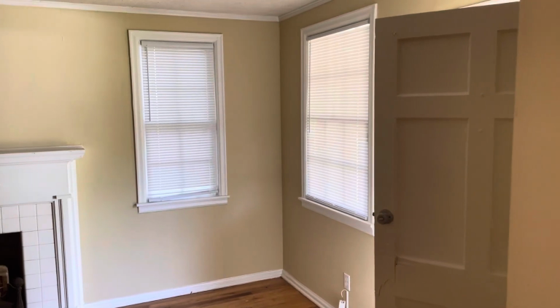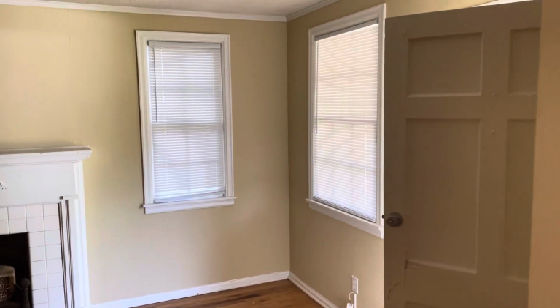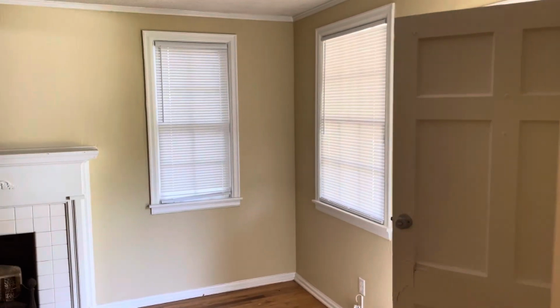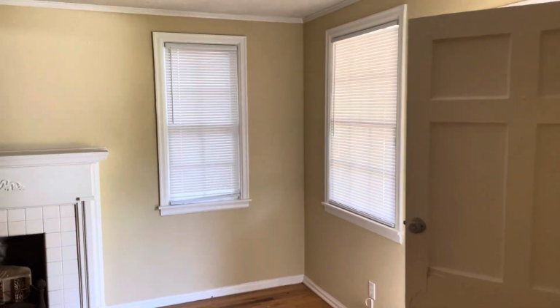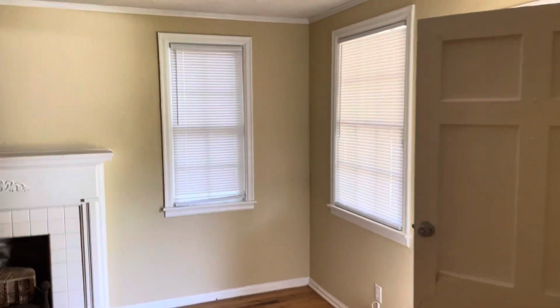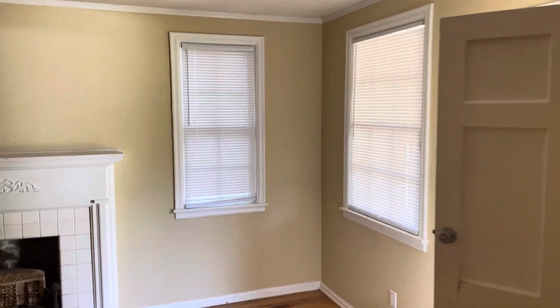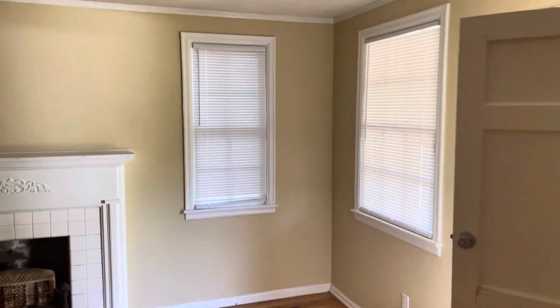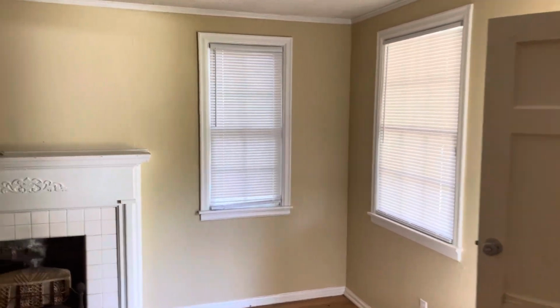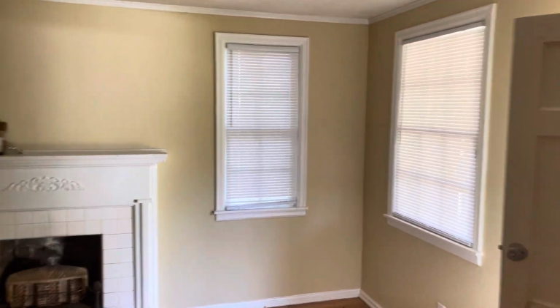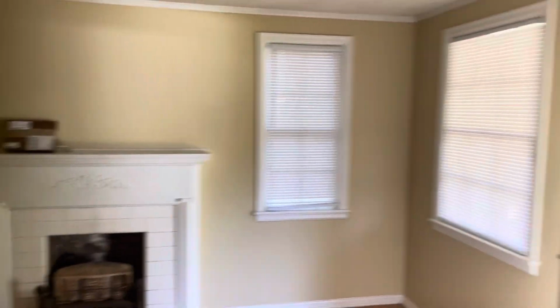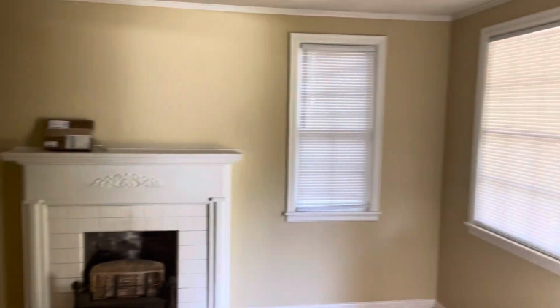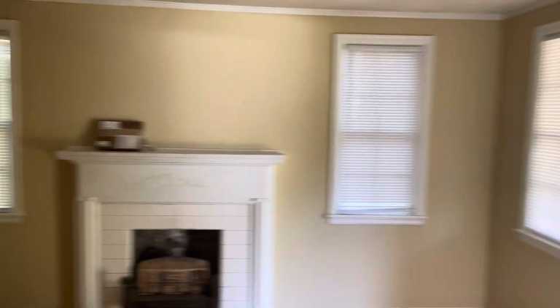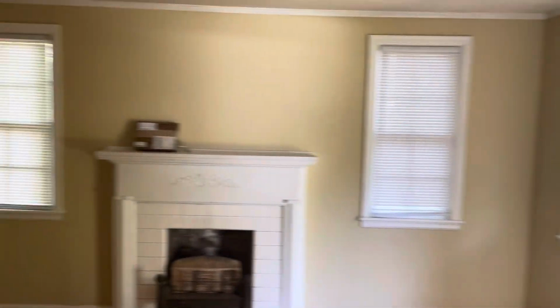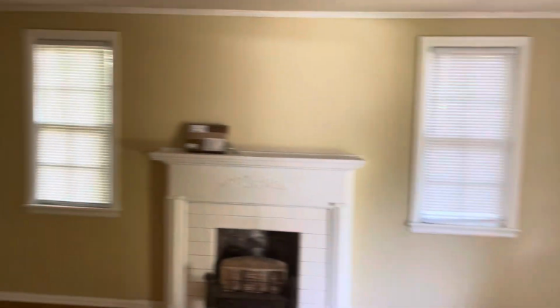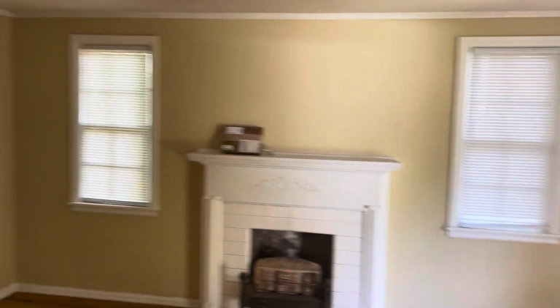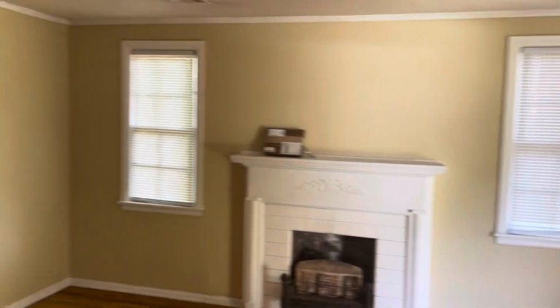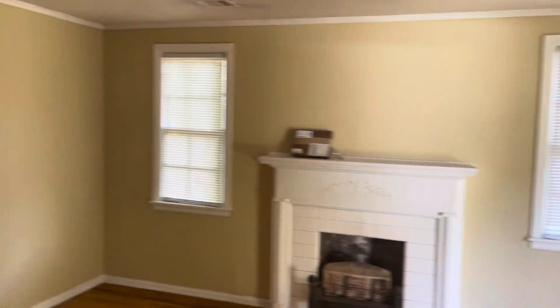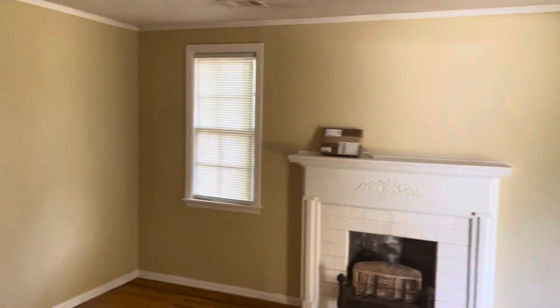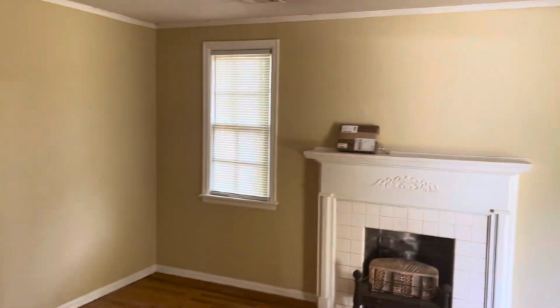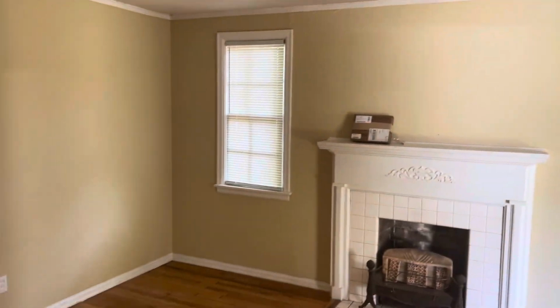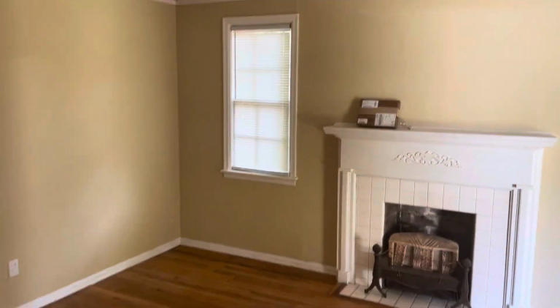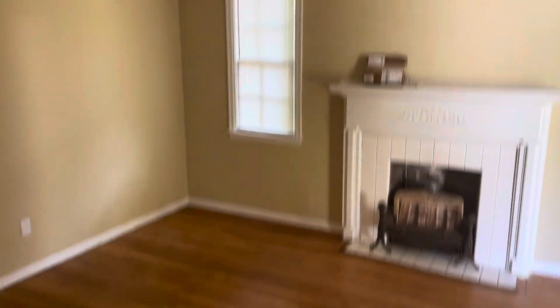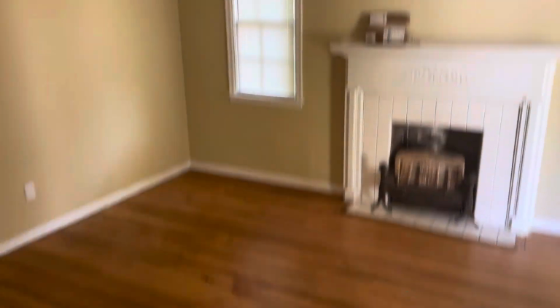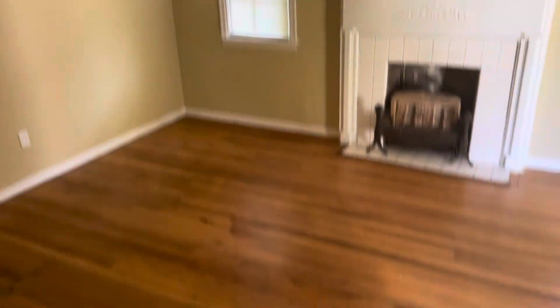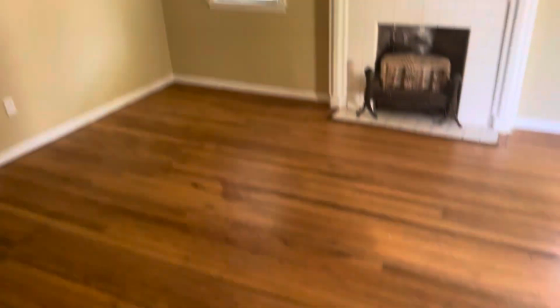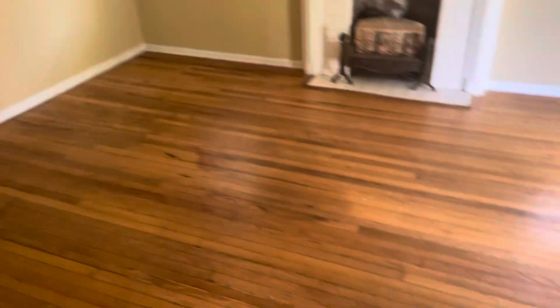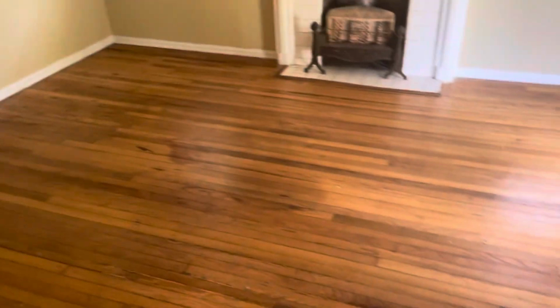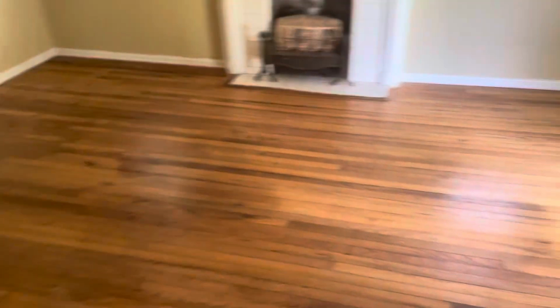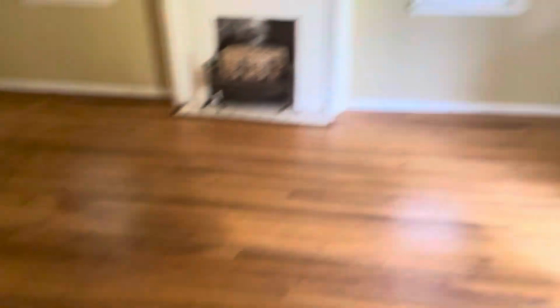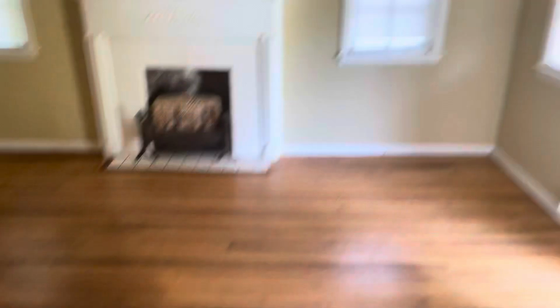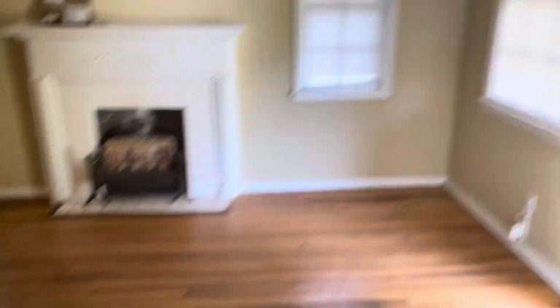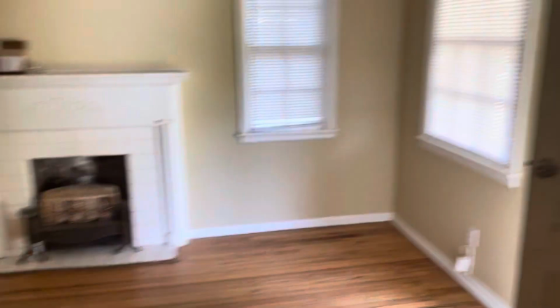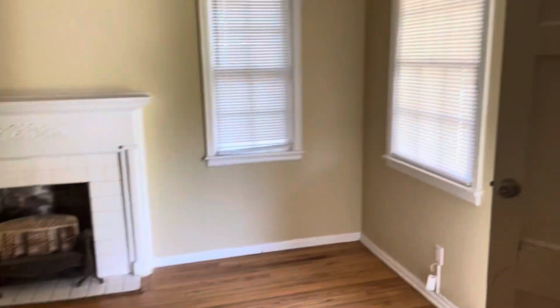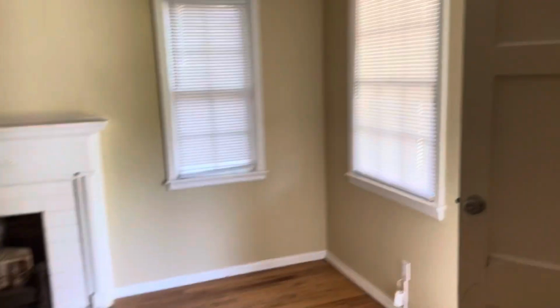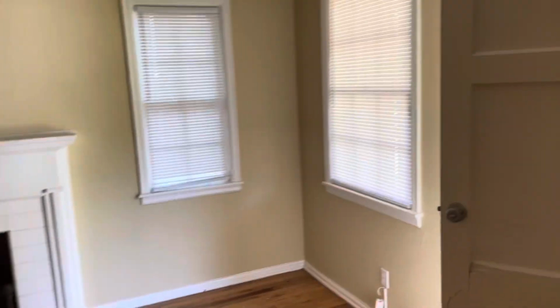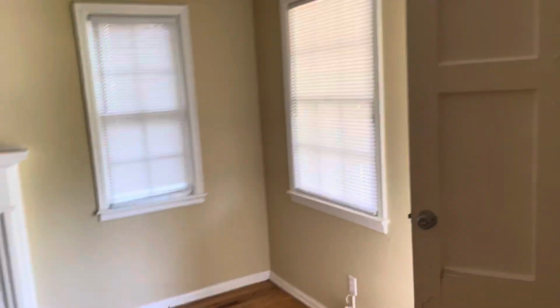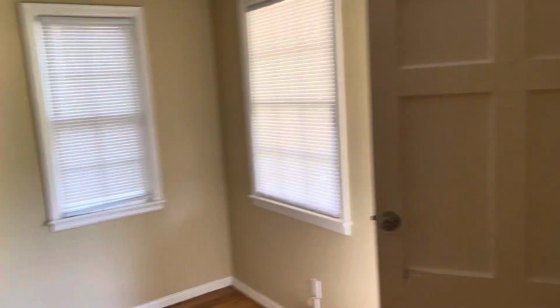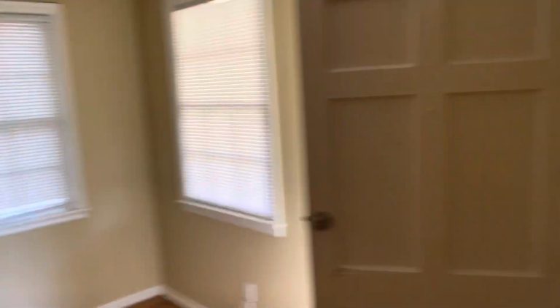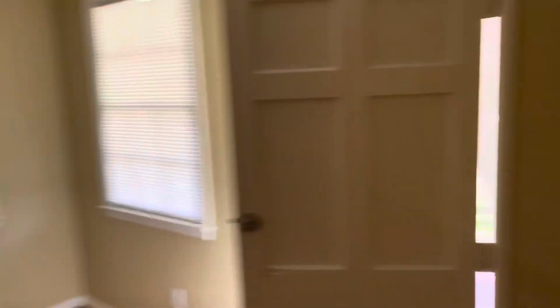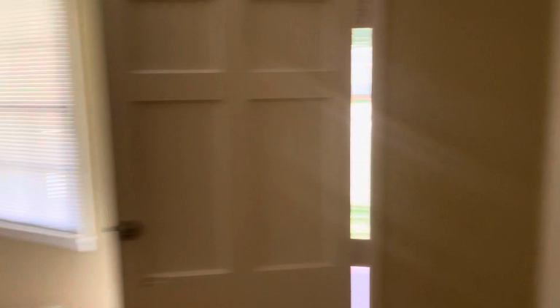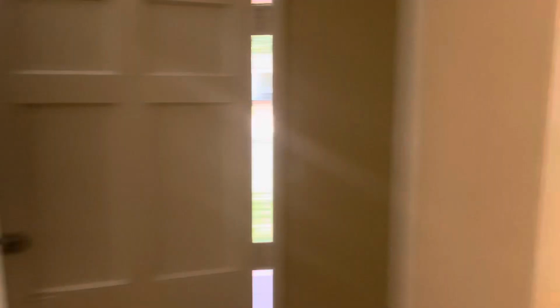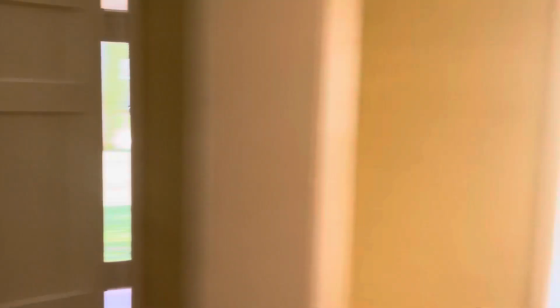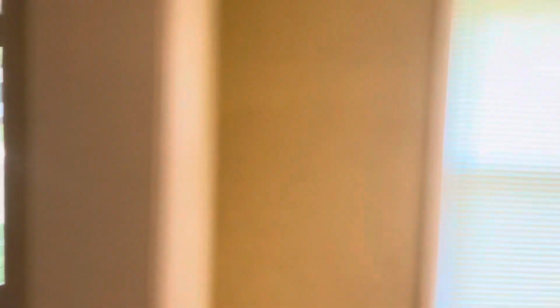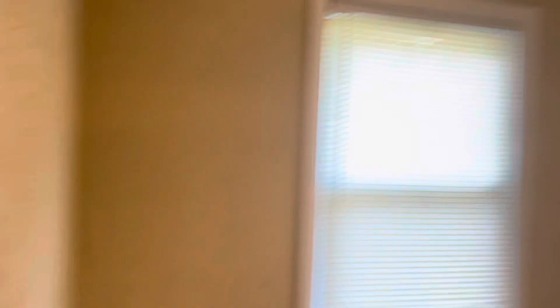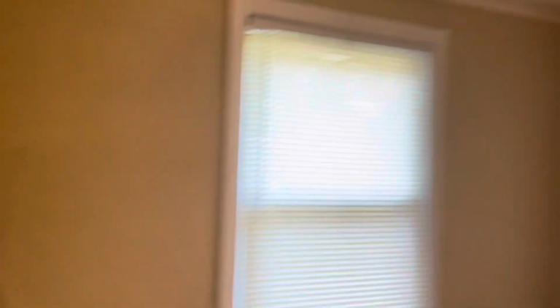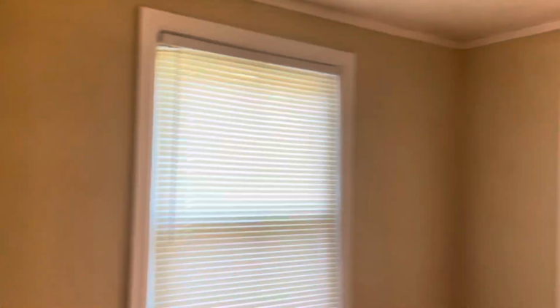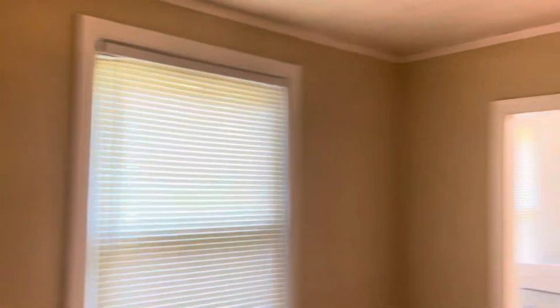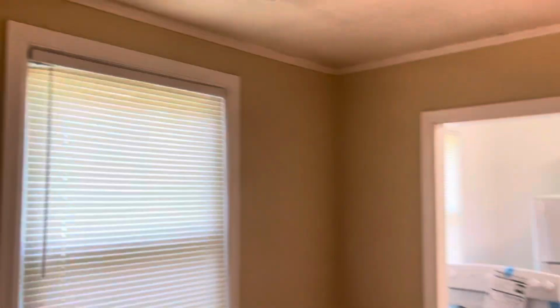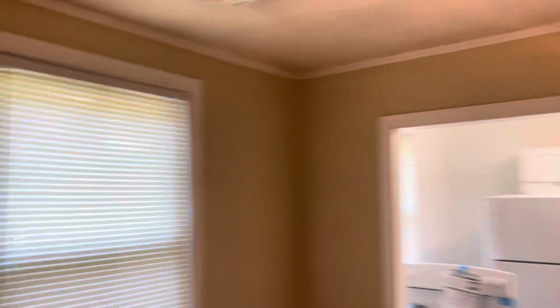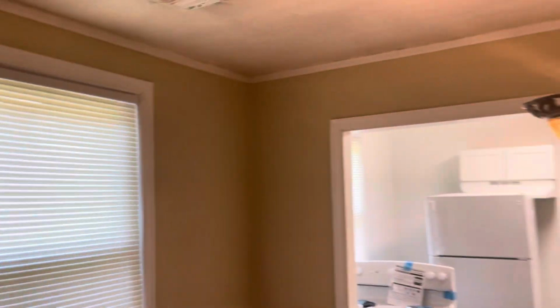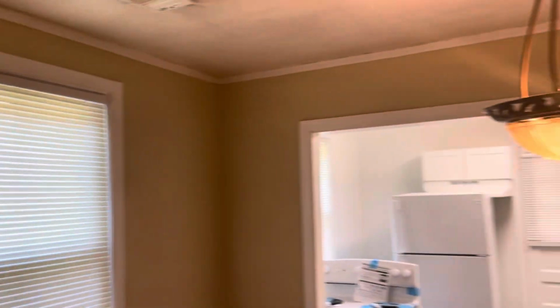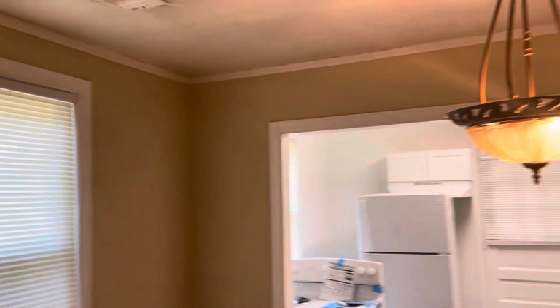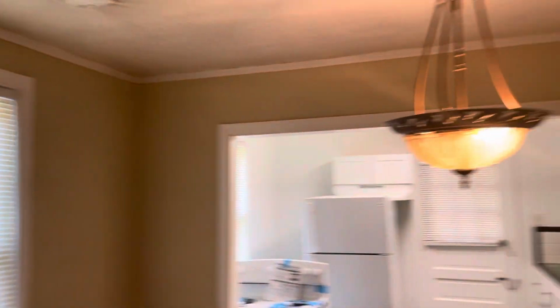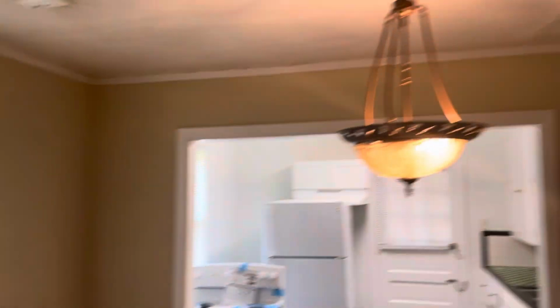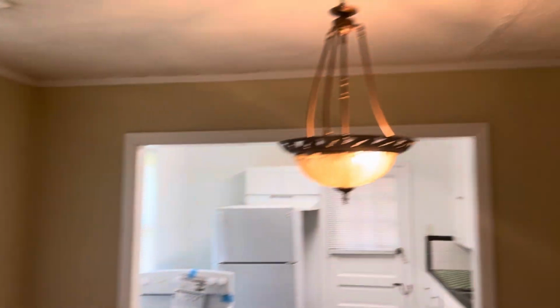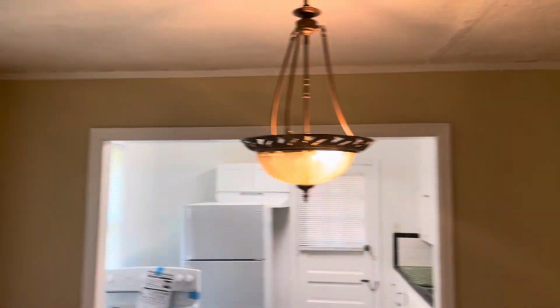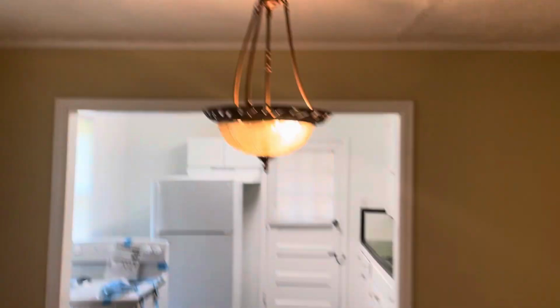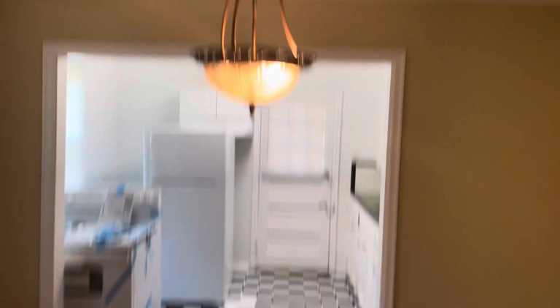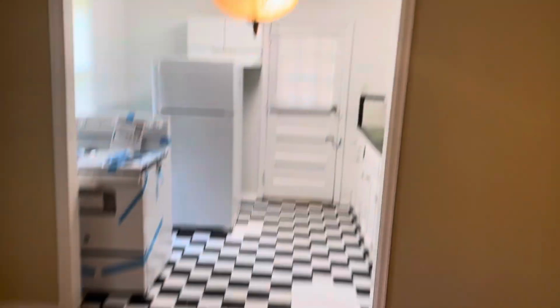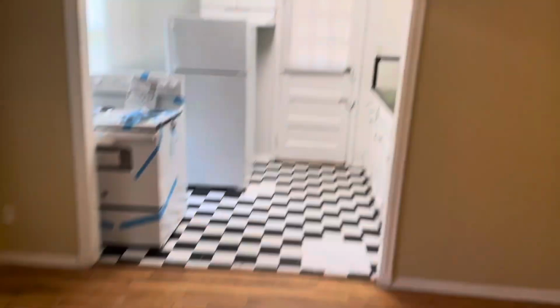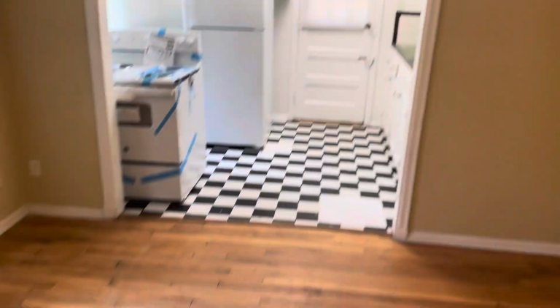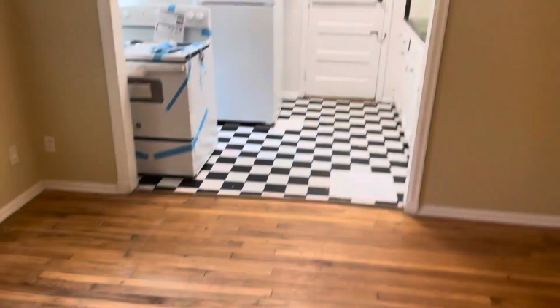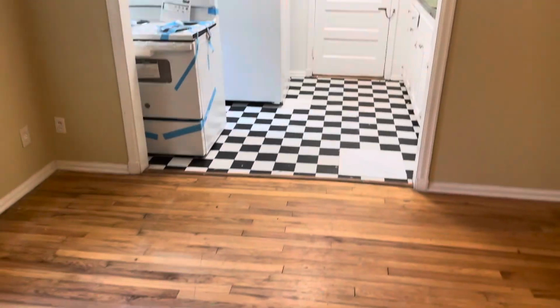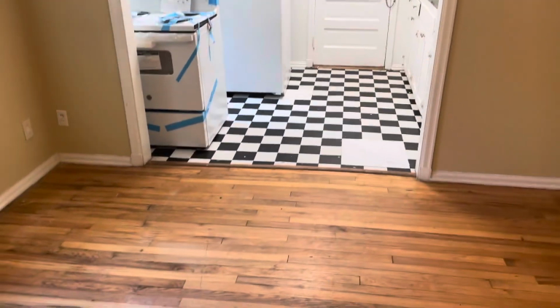Welcome to 117 Bradley. Hardwood floors throughout. That was the living room and dining room here.